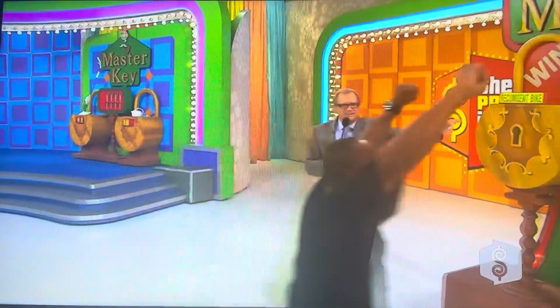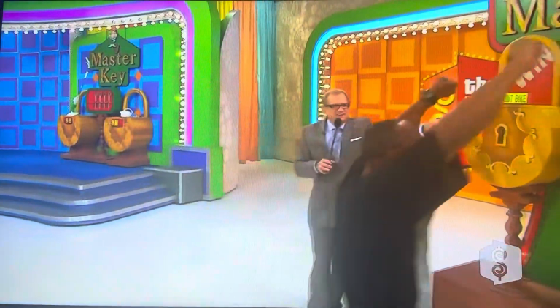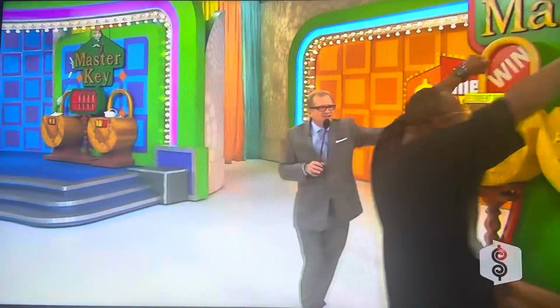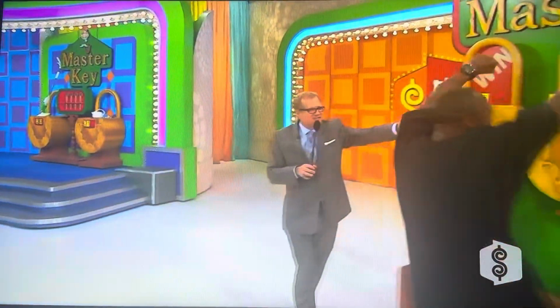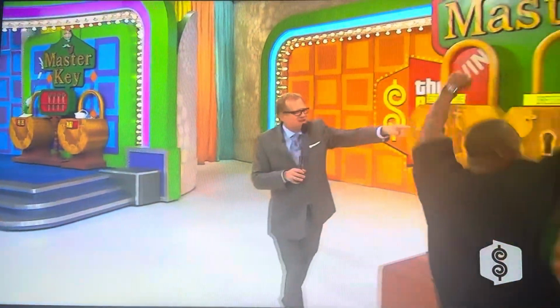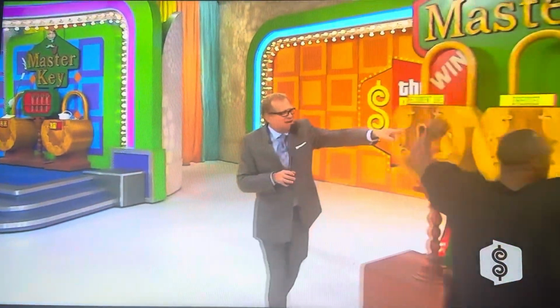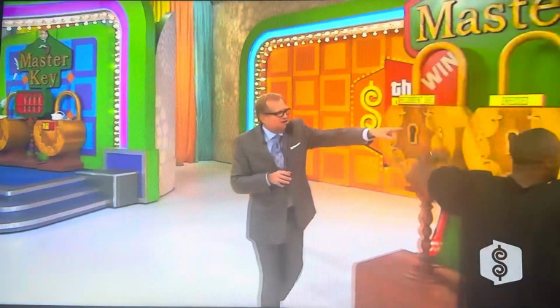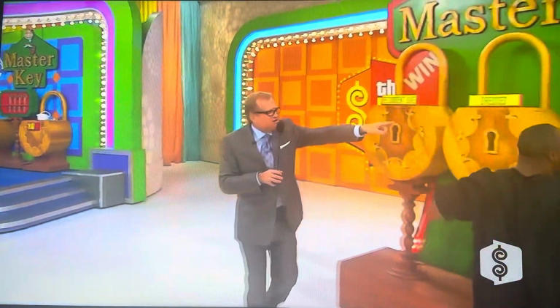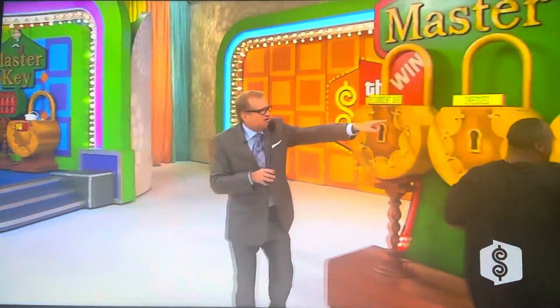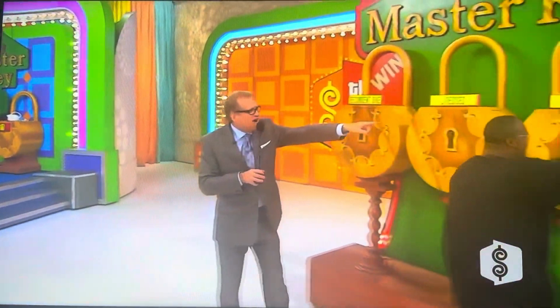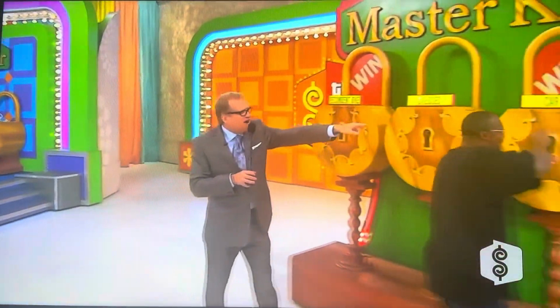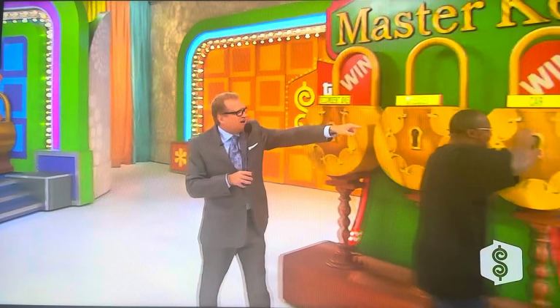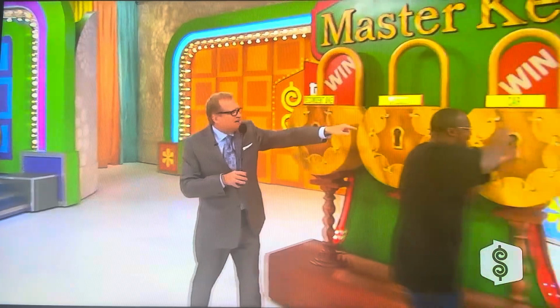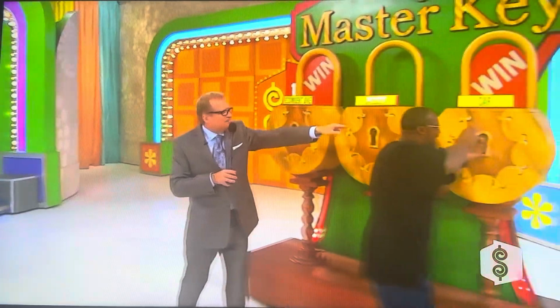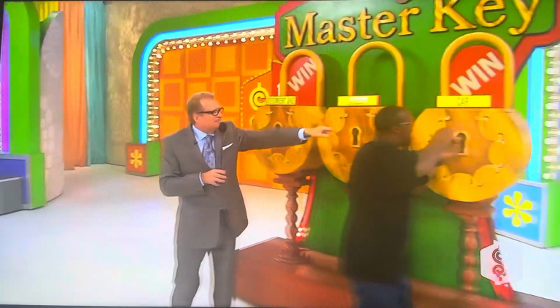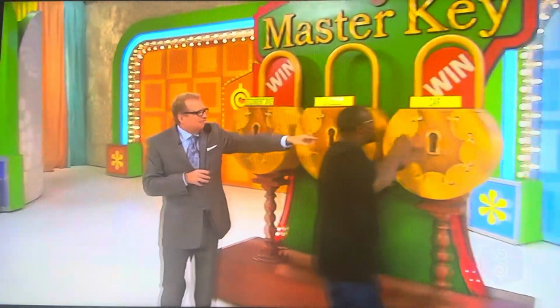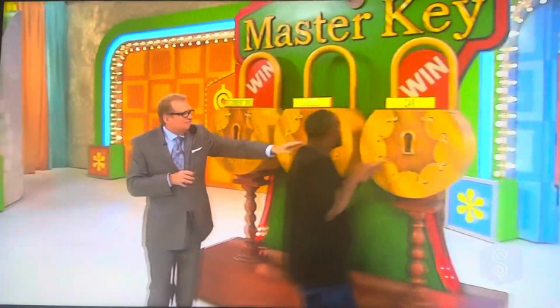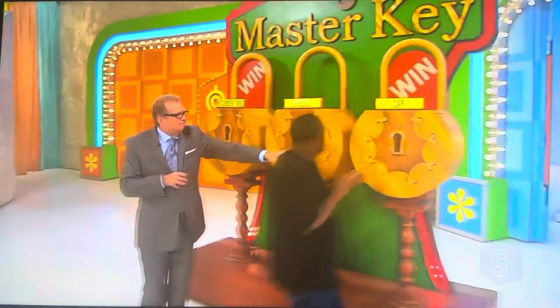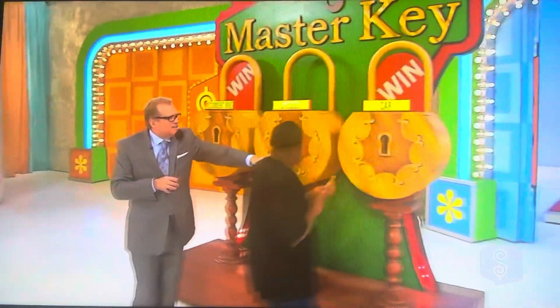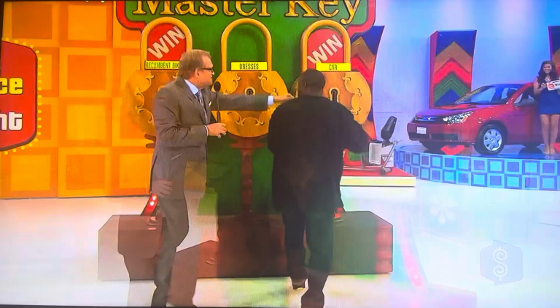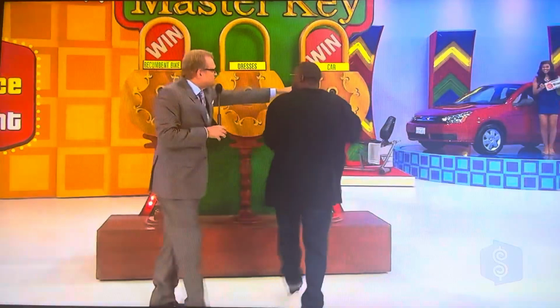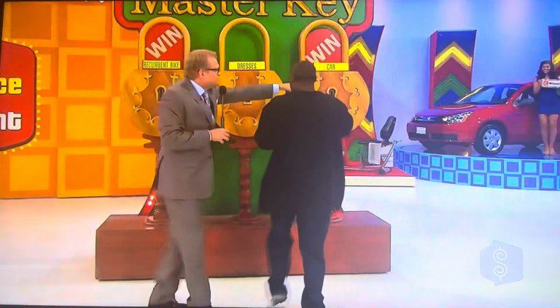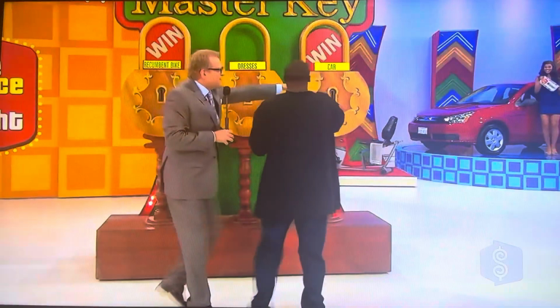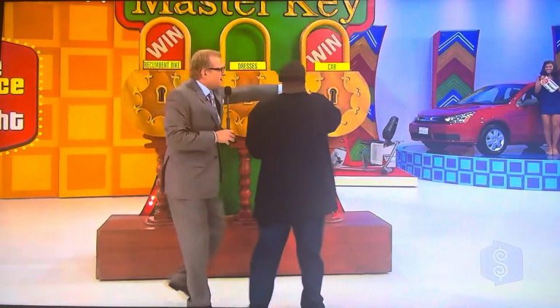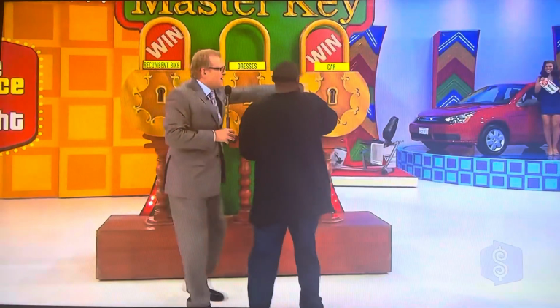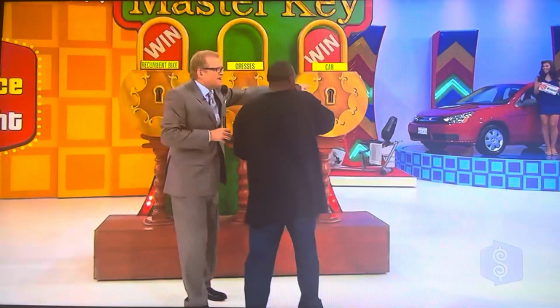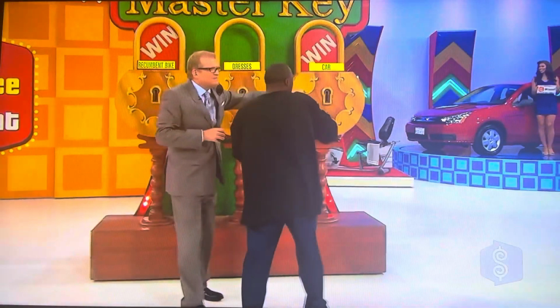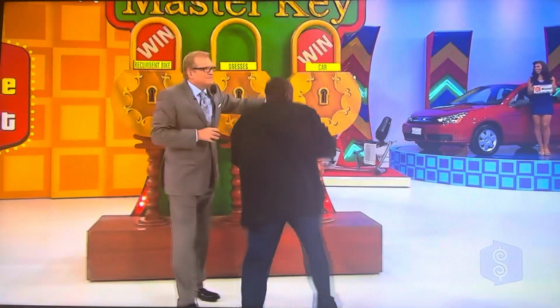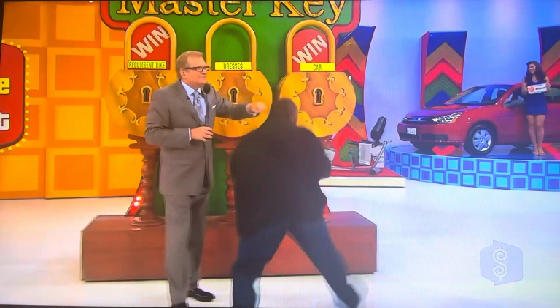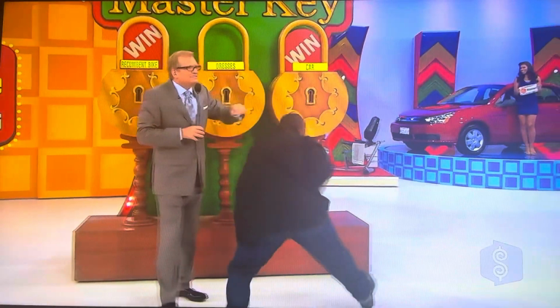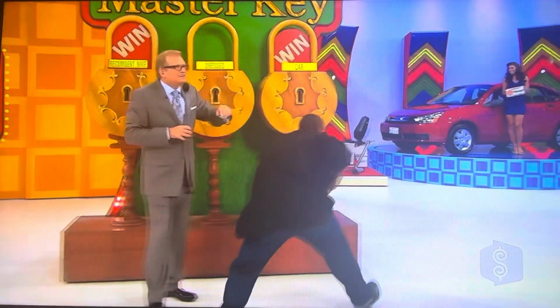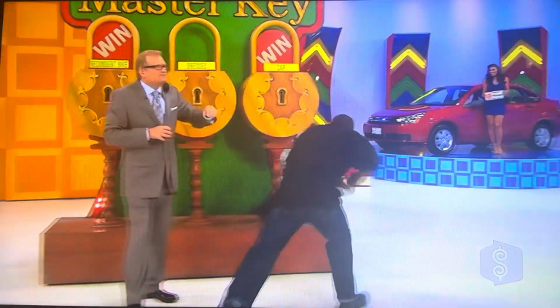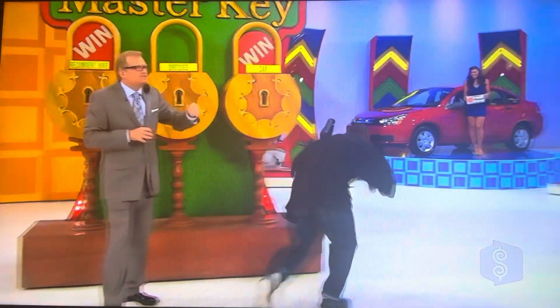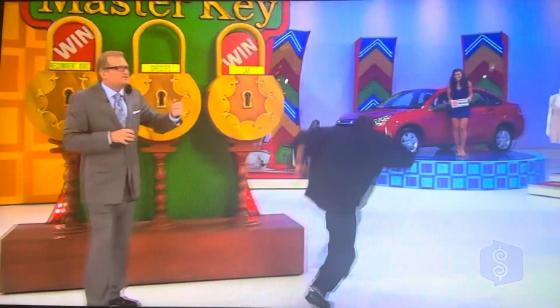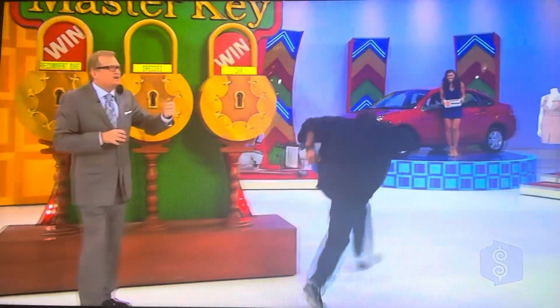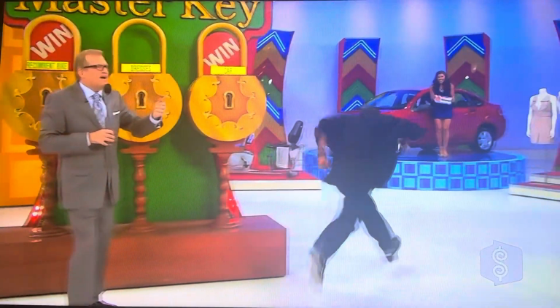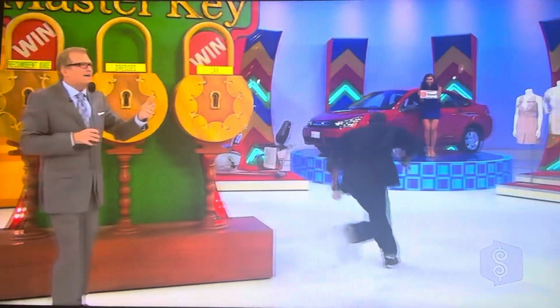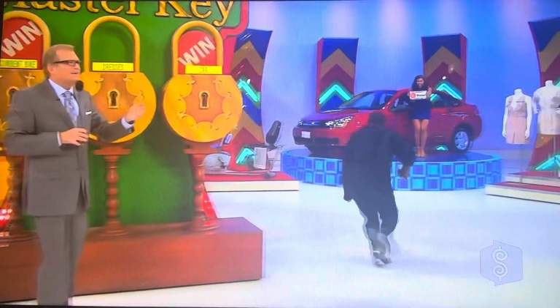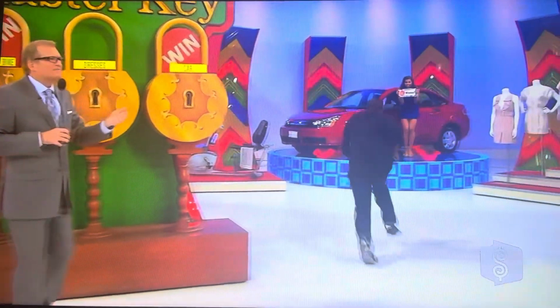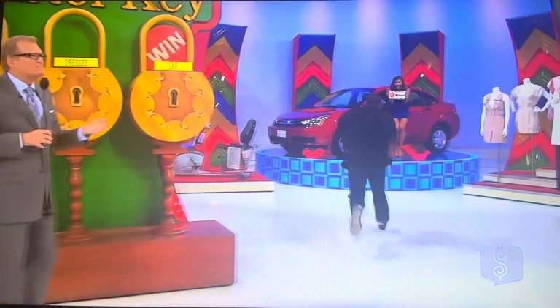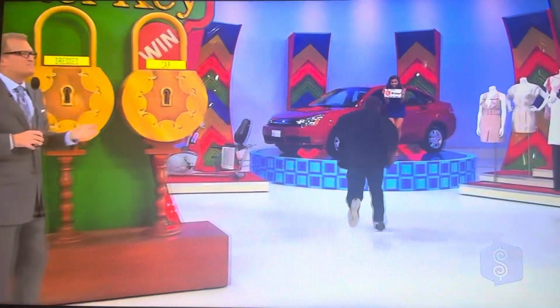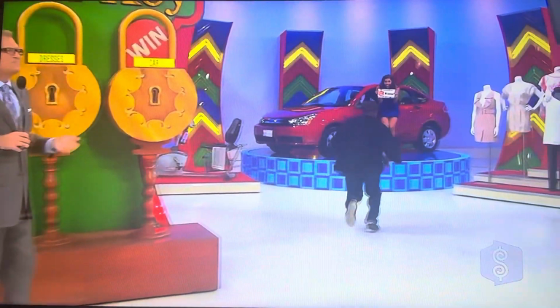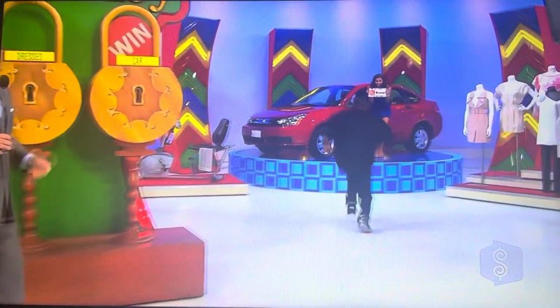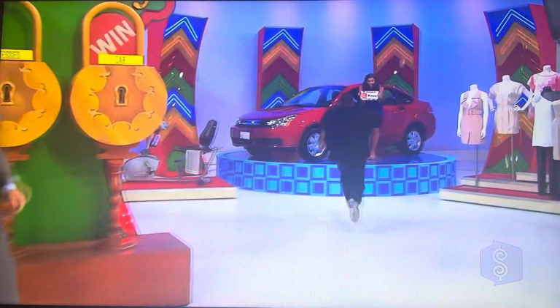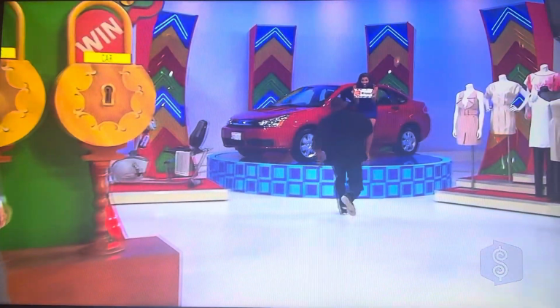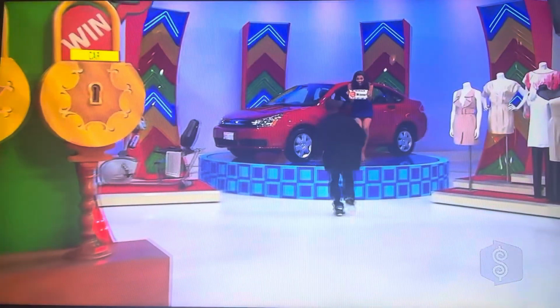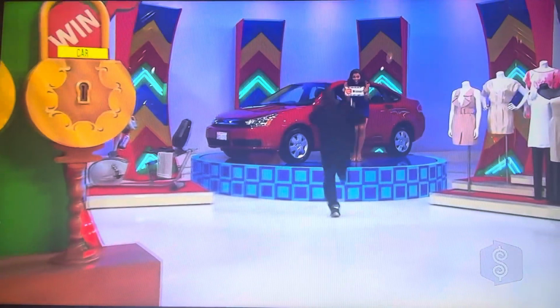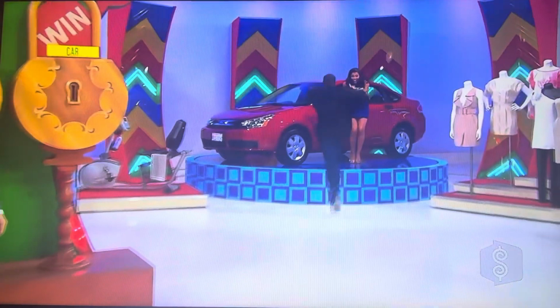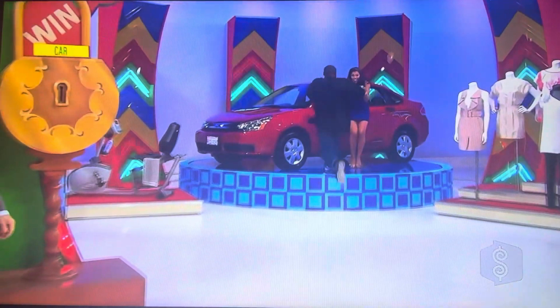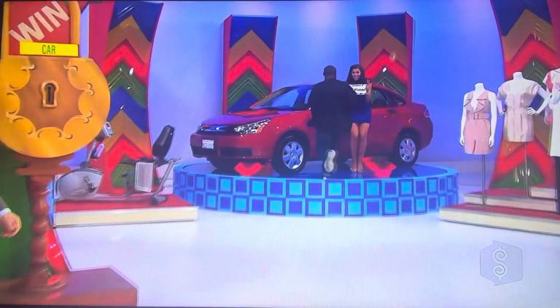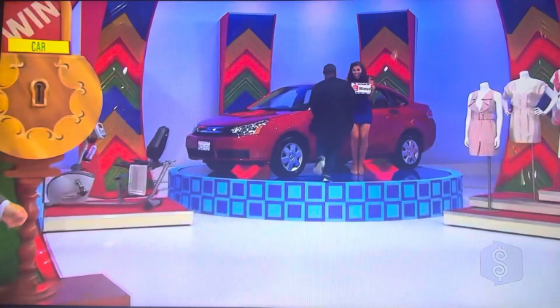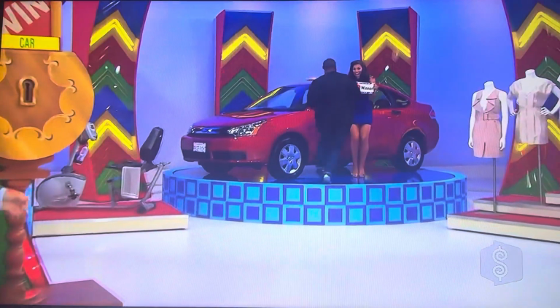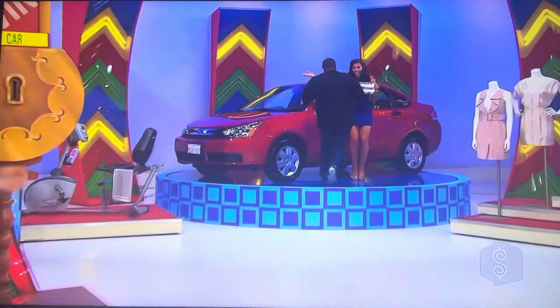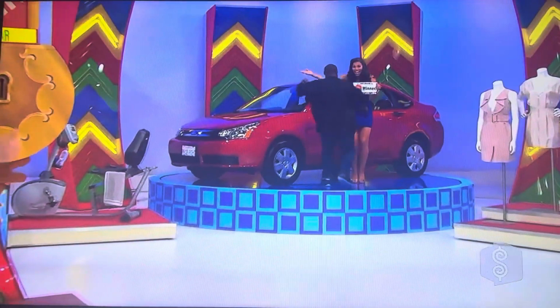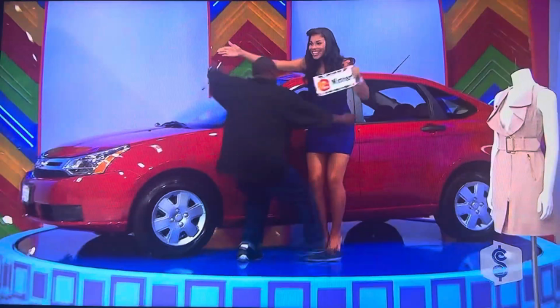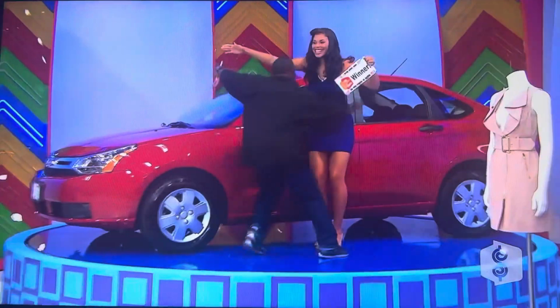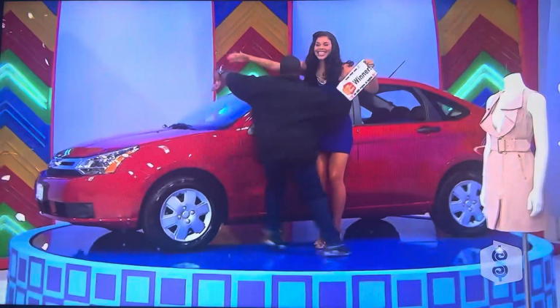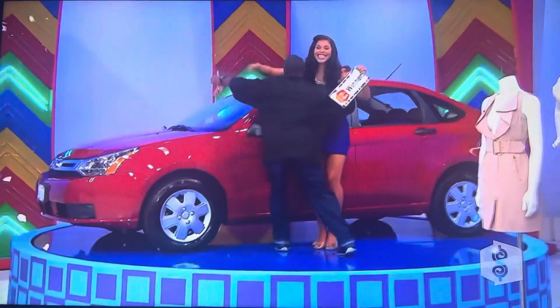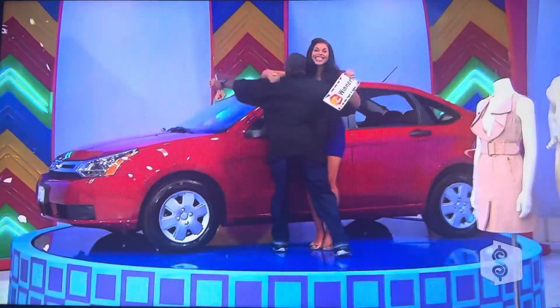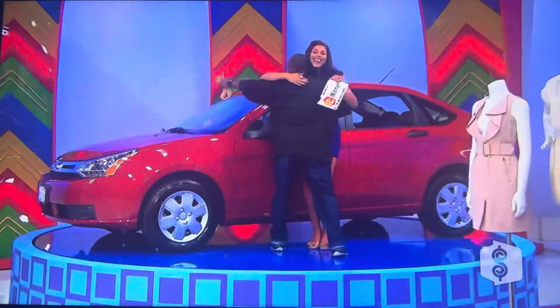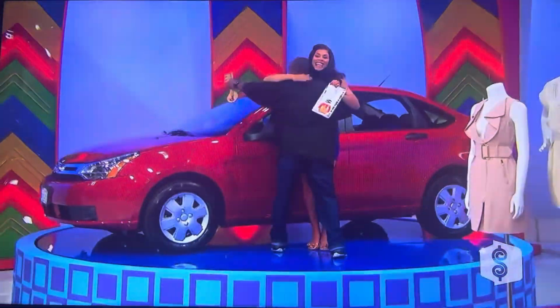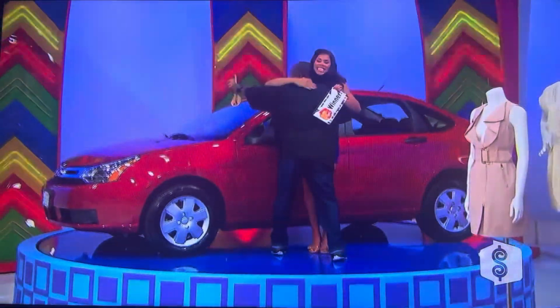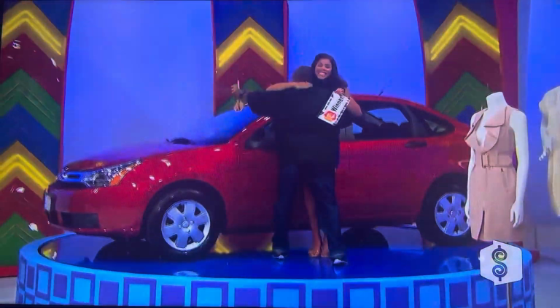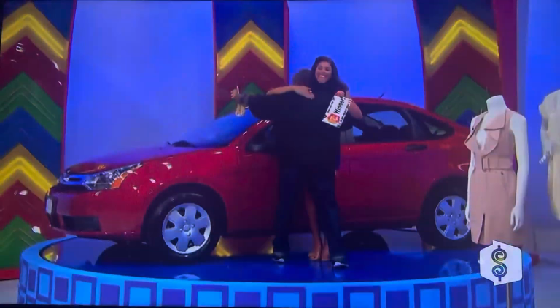Go check out your new car! Folks, that was a good pick, wasn't it?